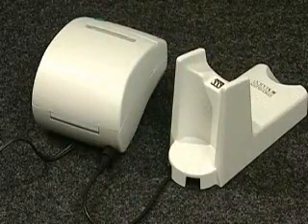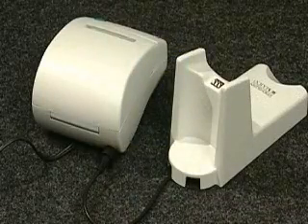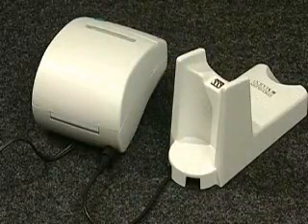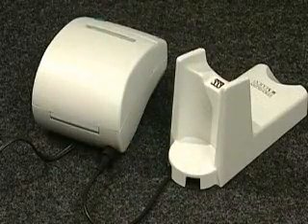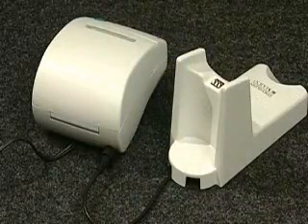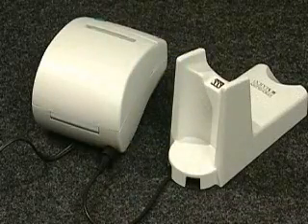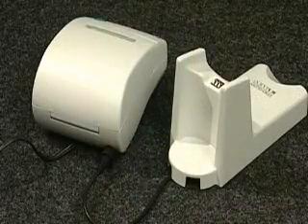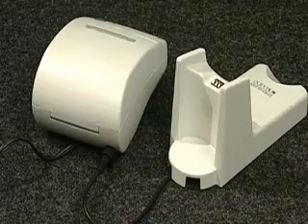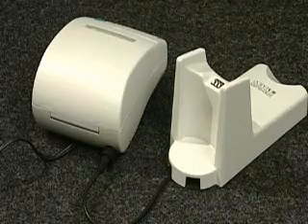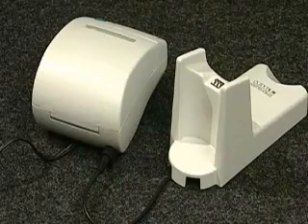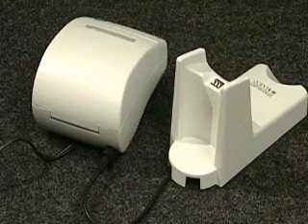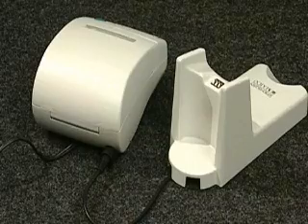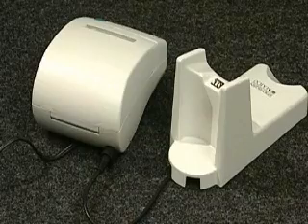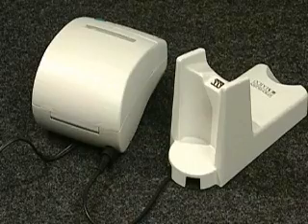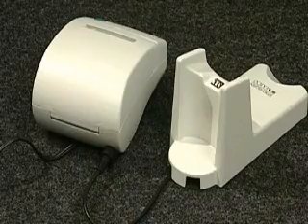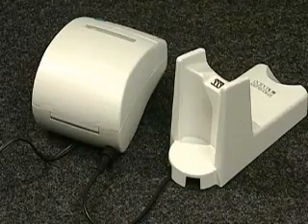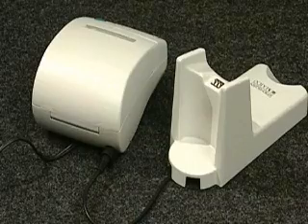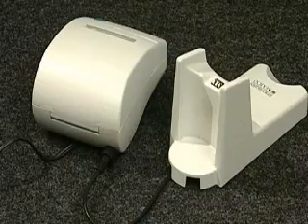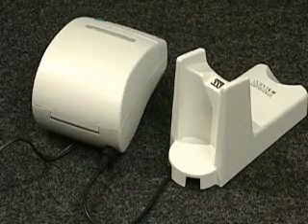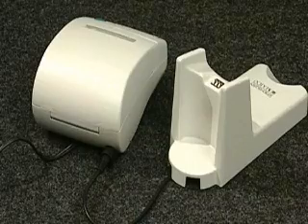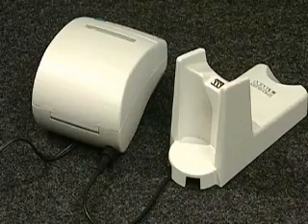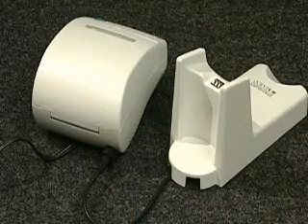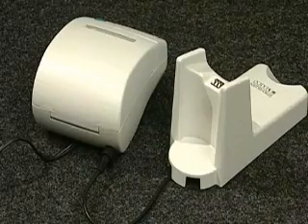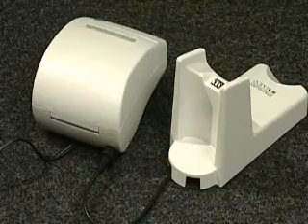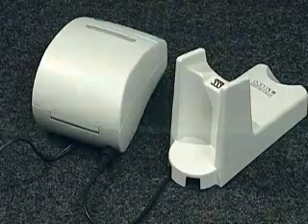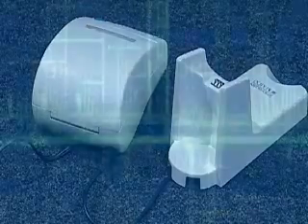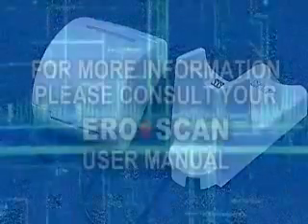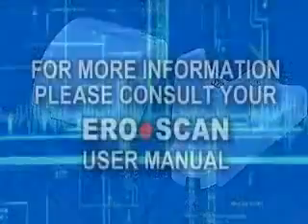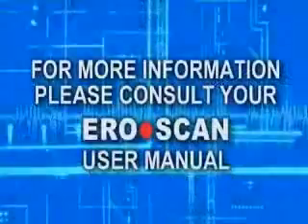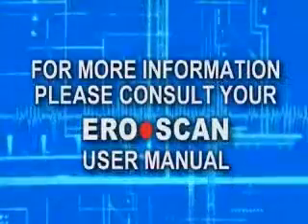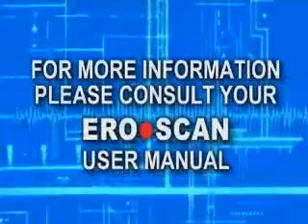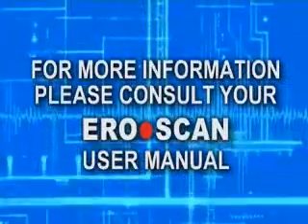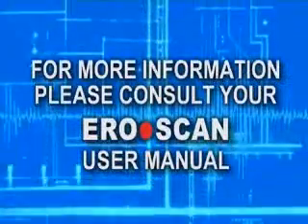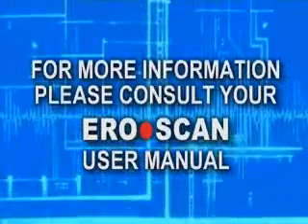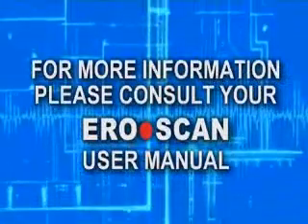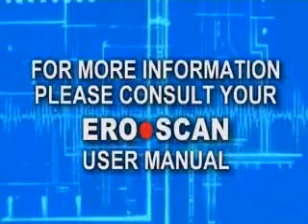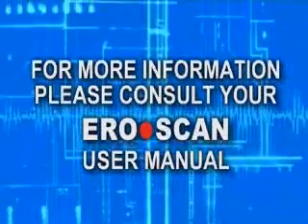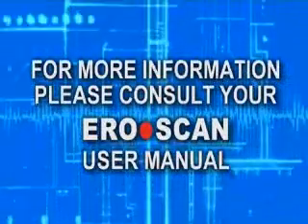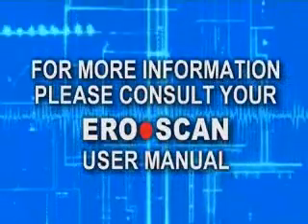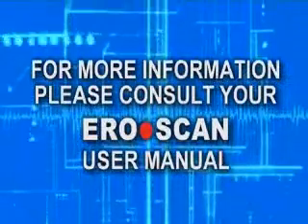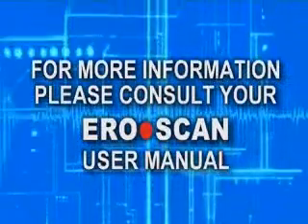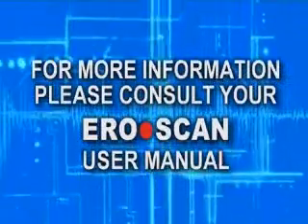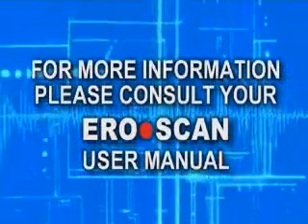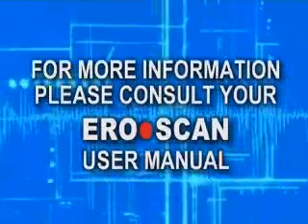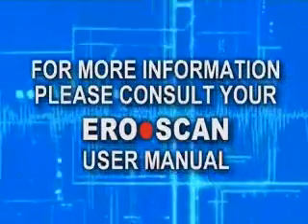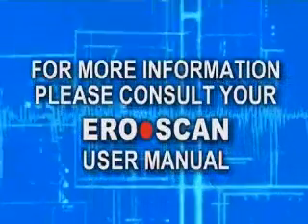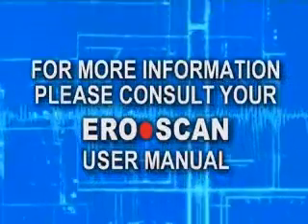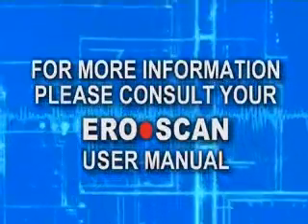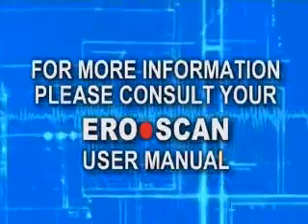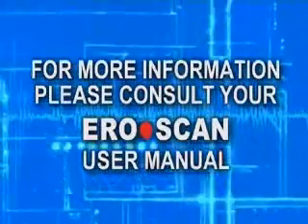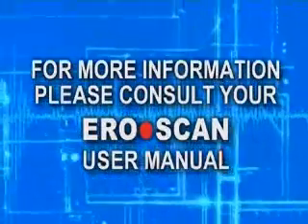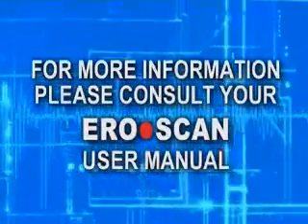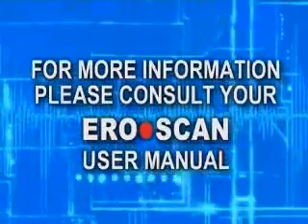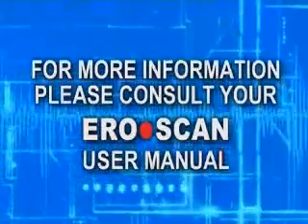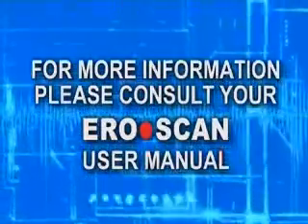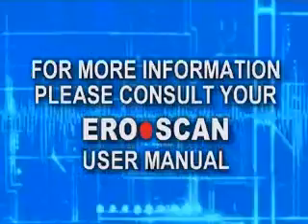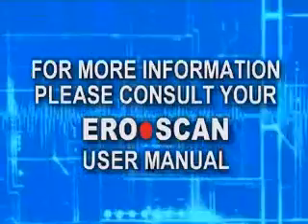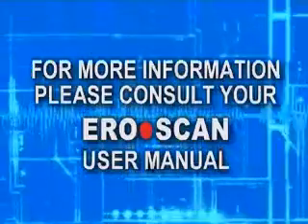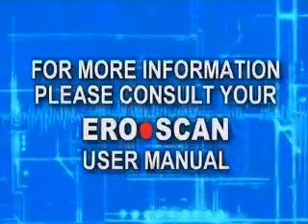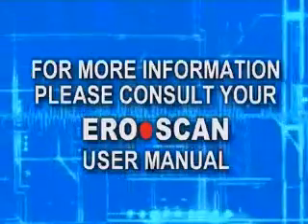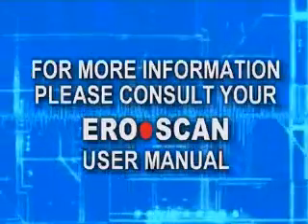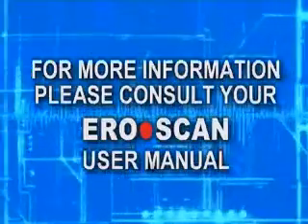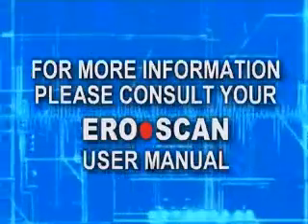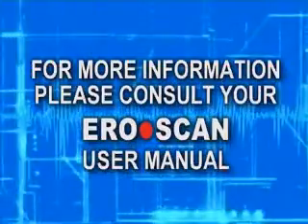For more information, please consult your AeroScan user manual or contact your authorized dealer.